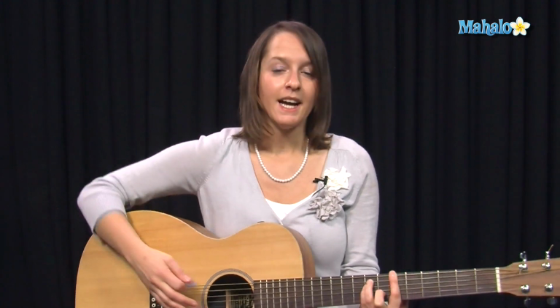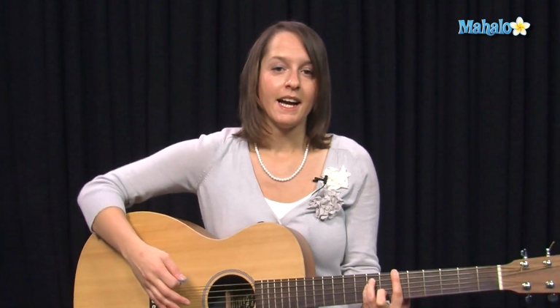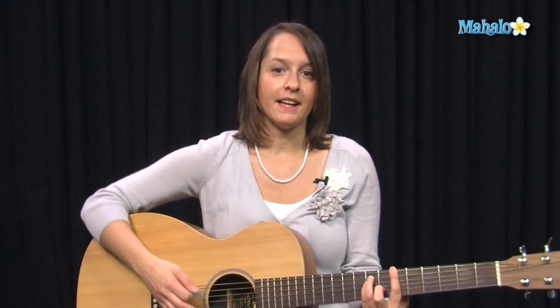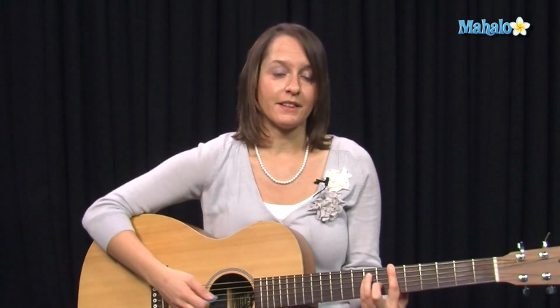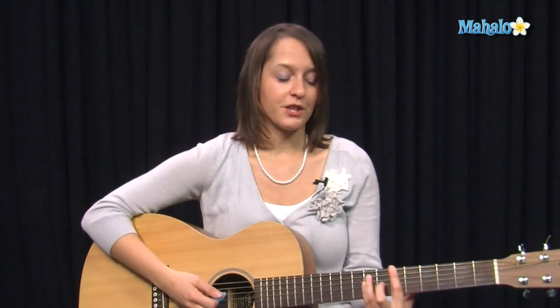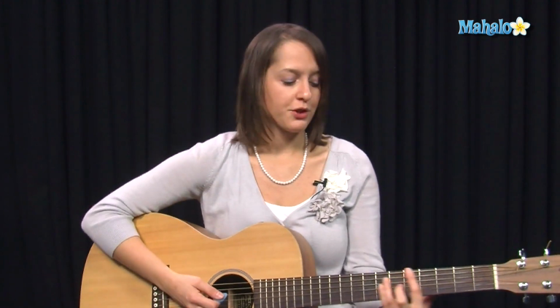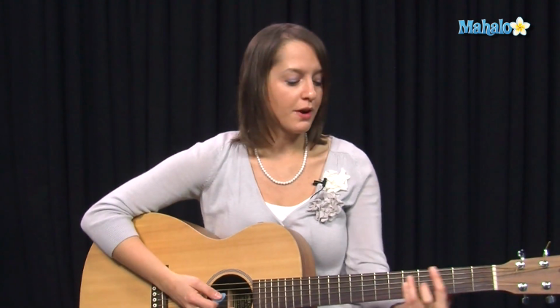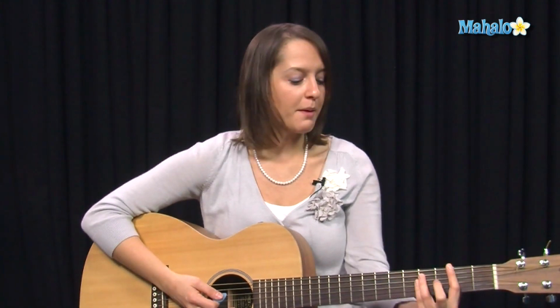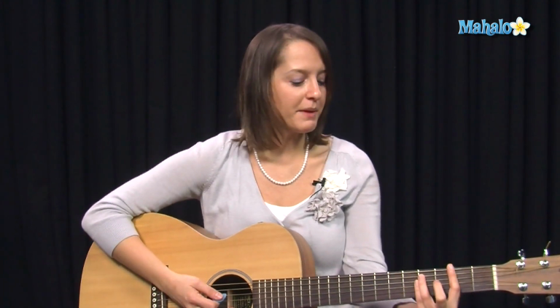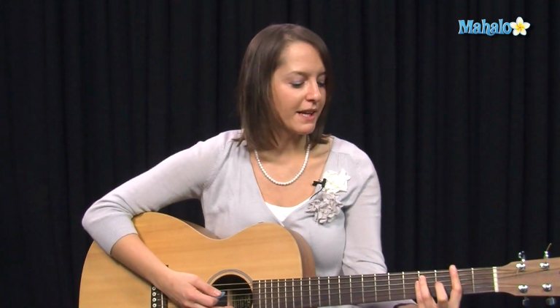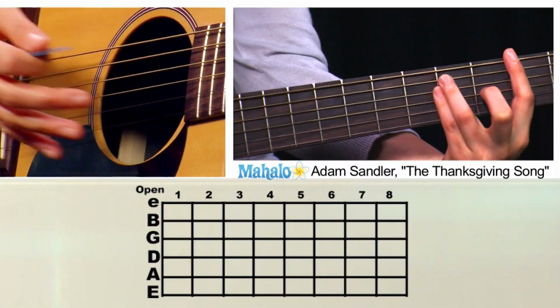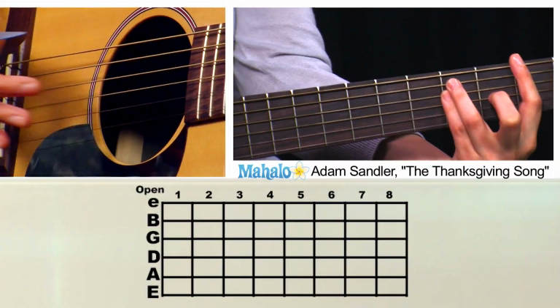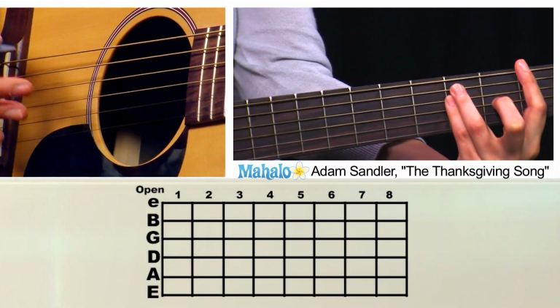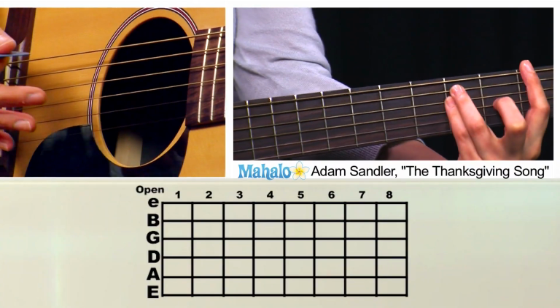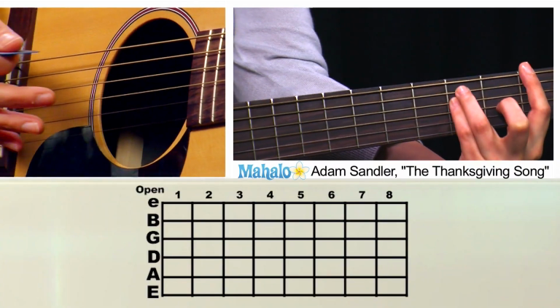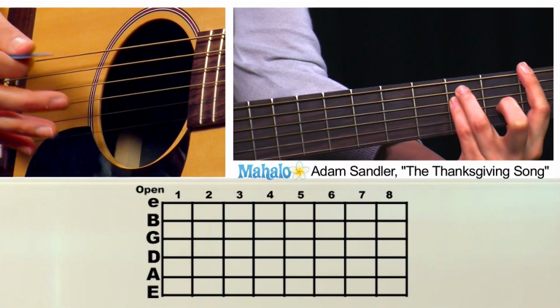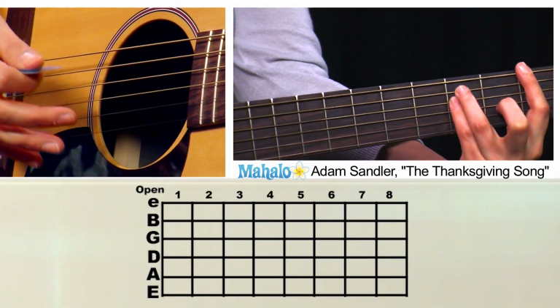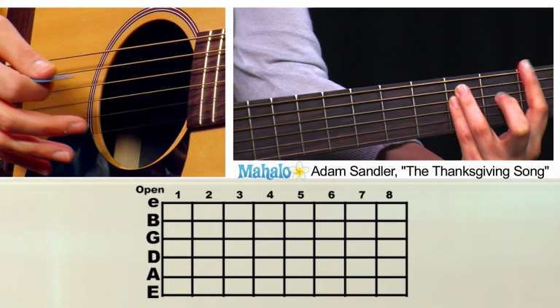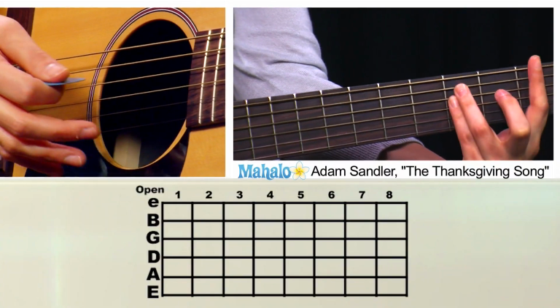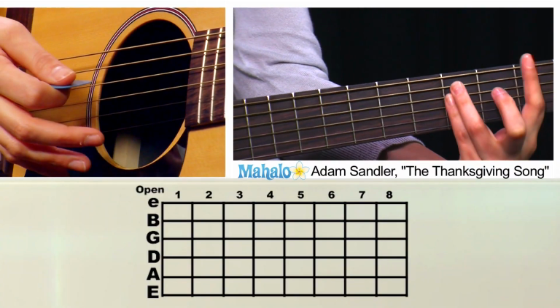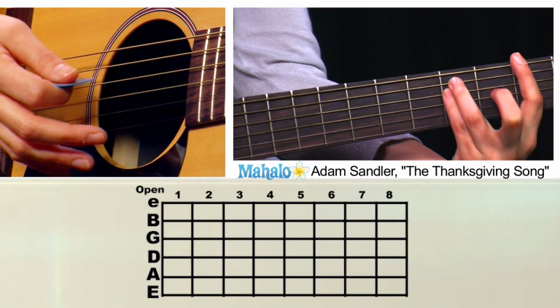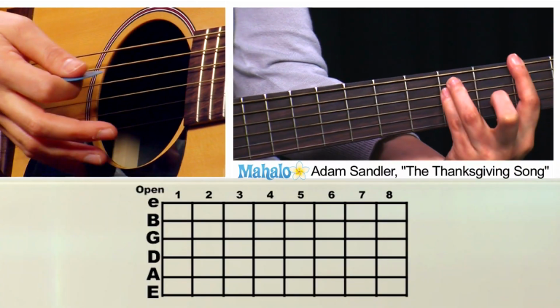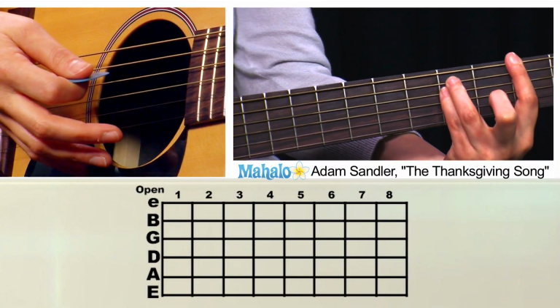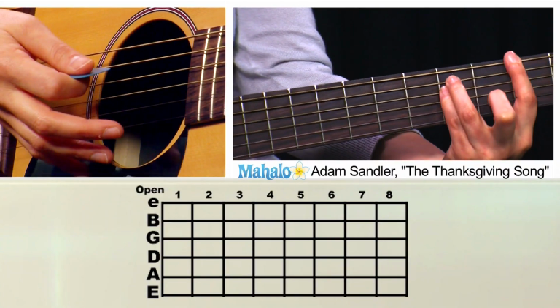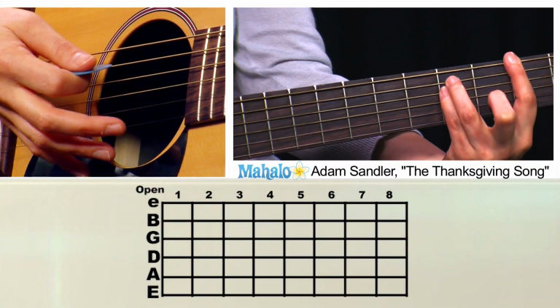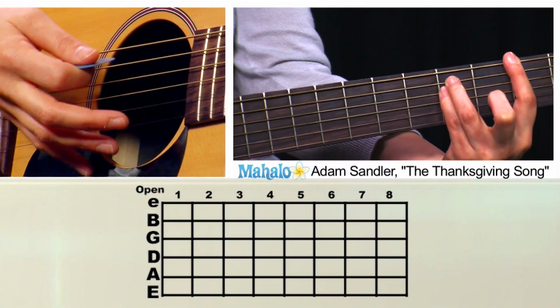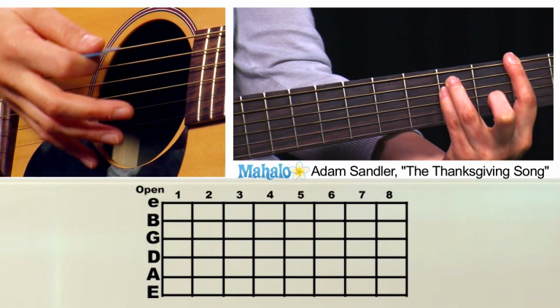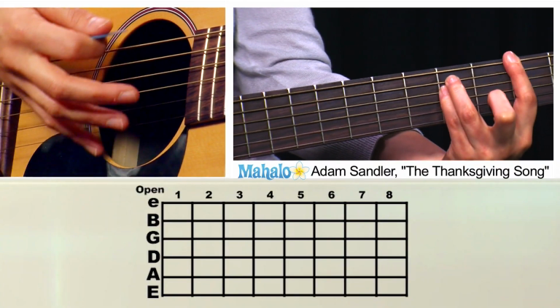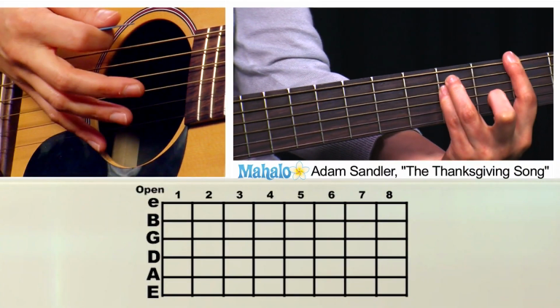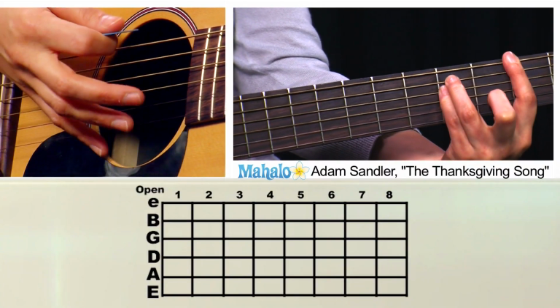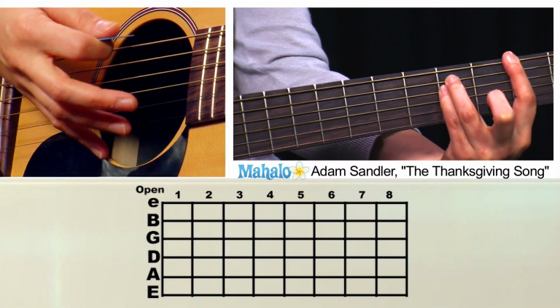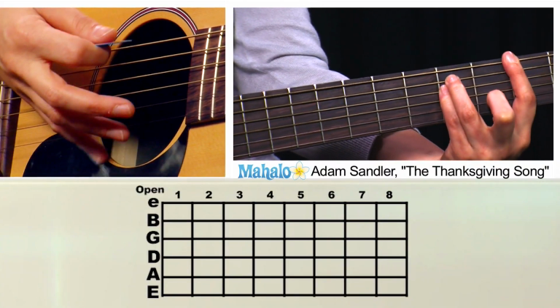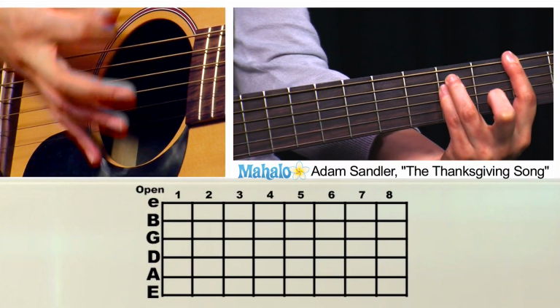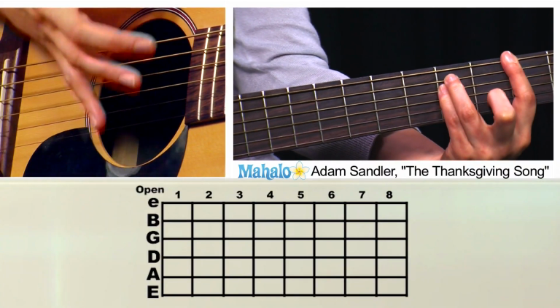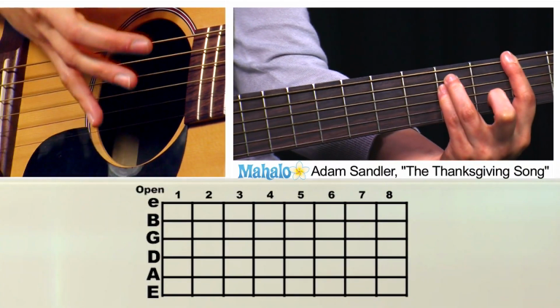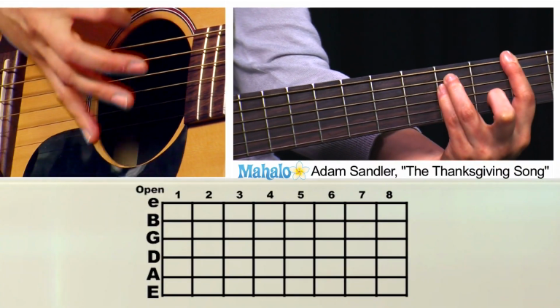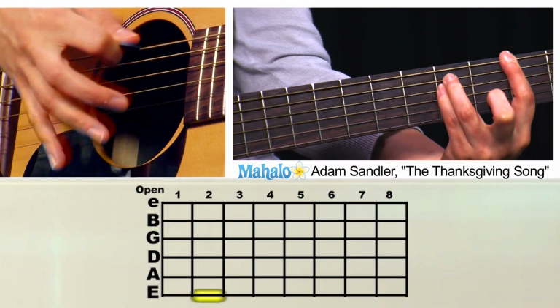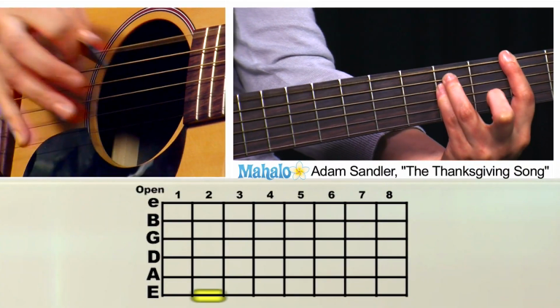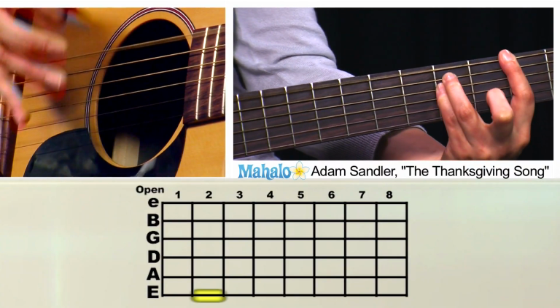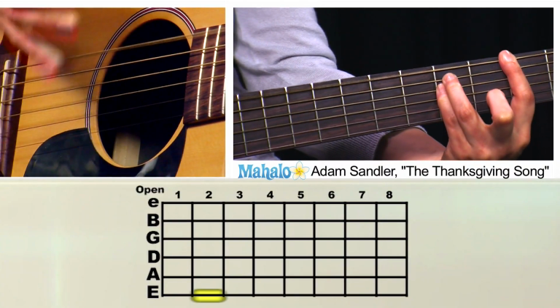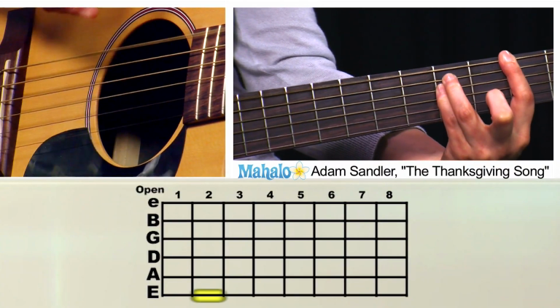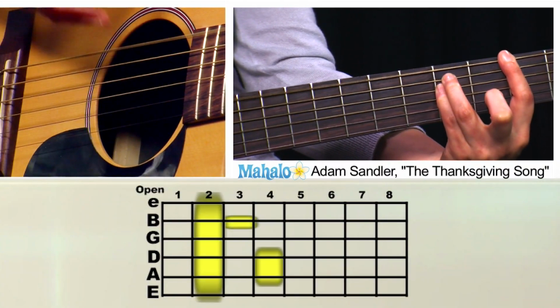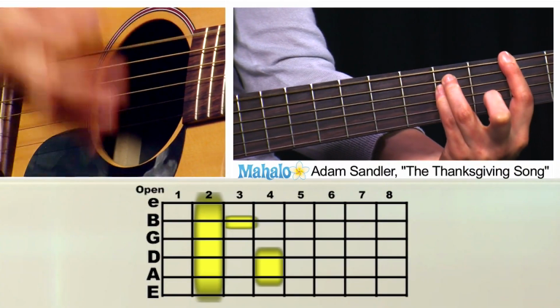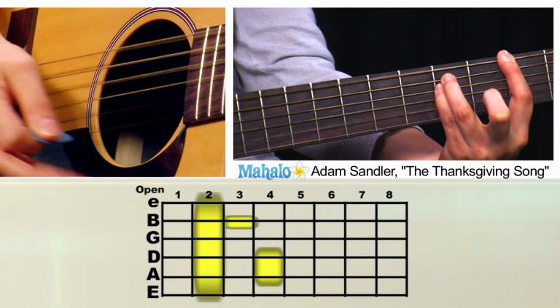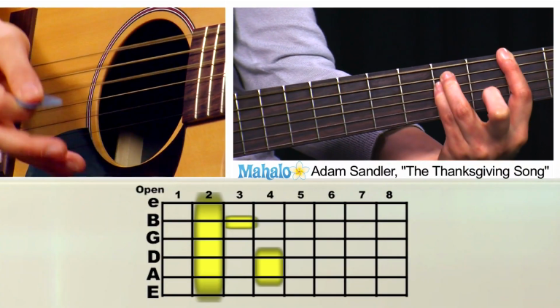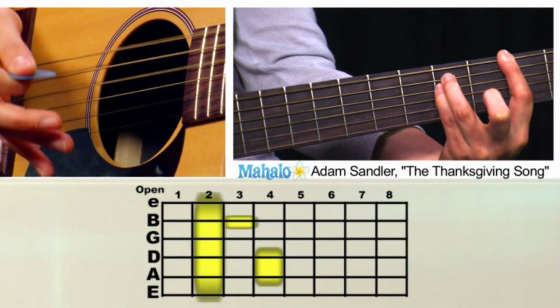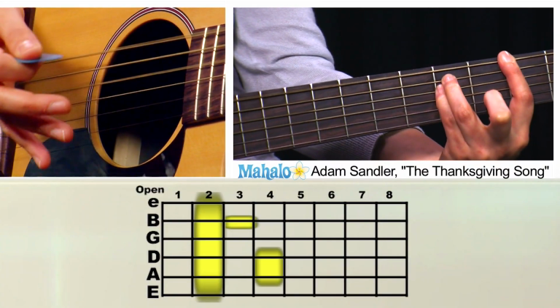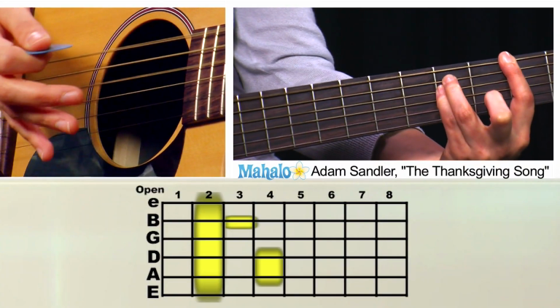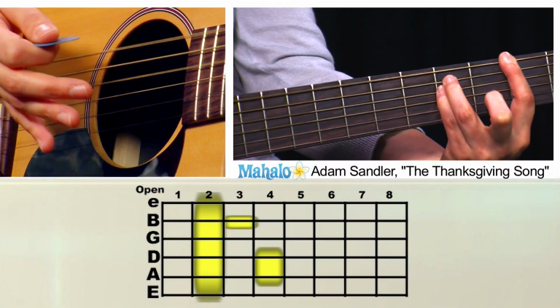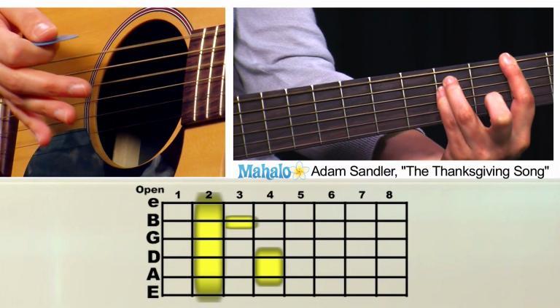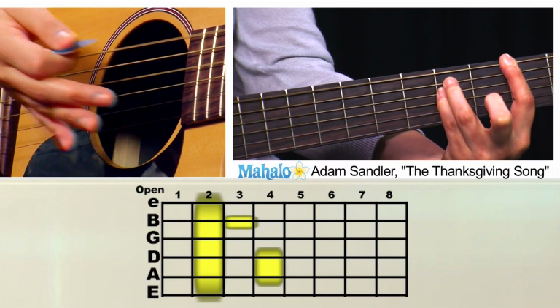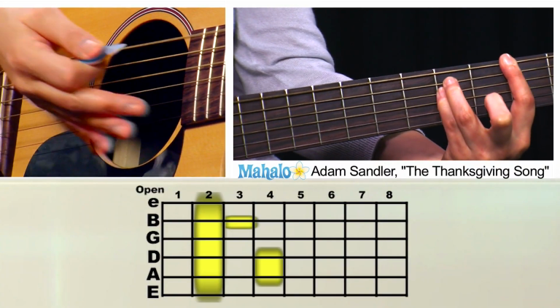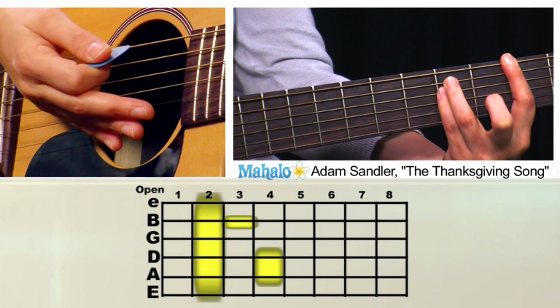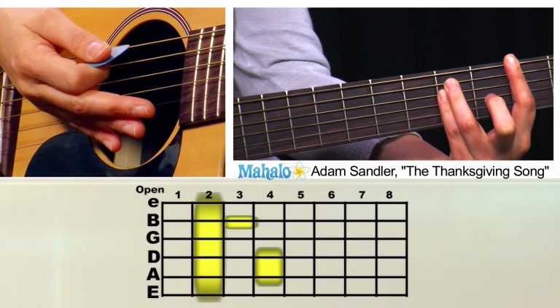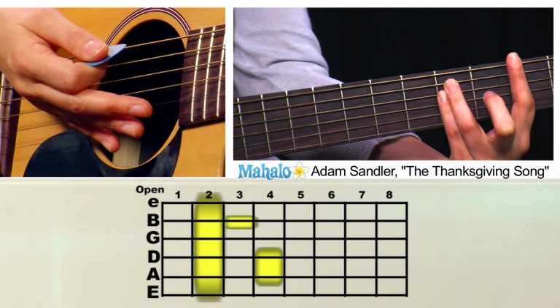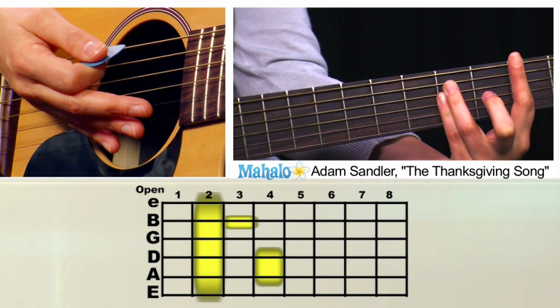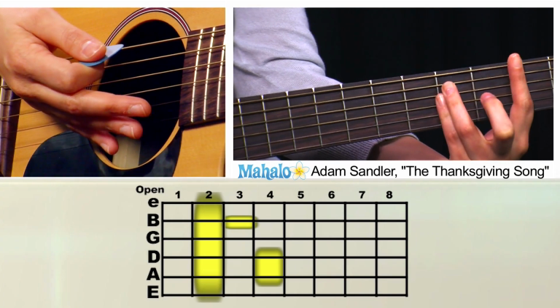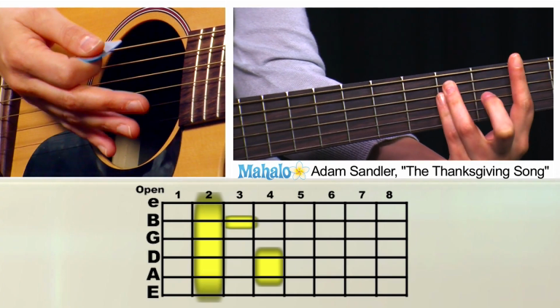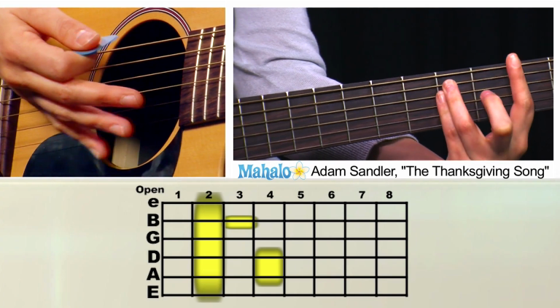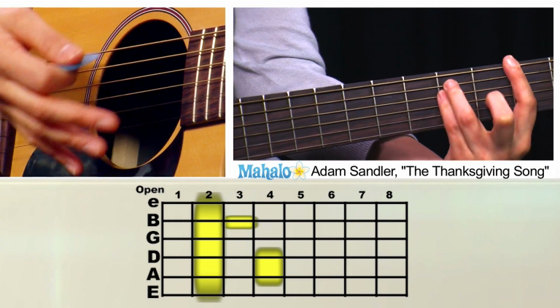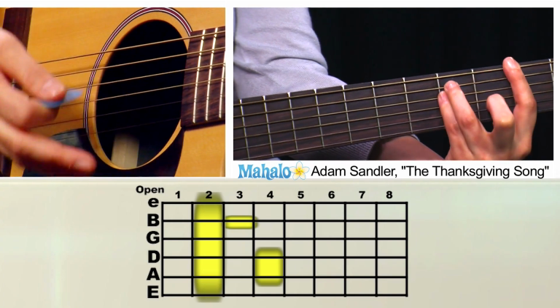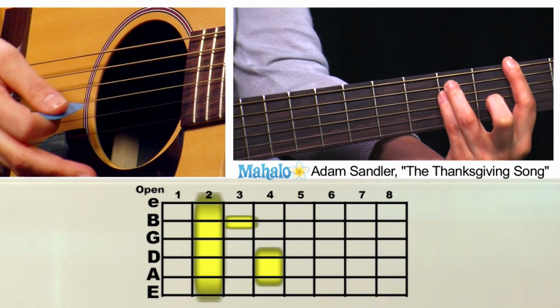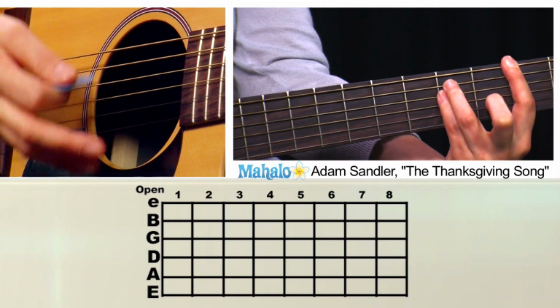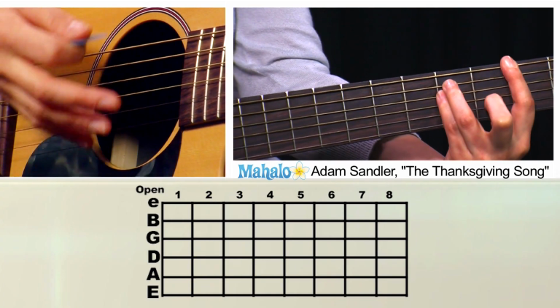The strumming for this is going to be: just pick the bass note and then strum down like this.